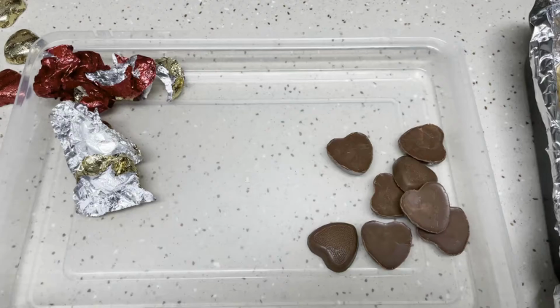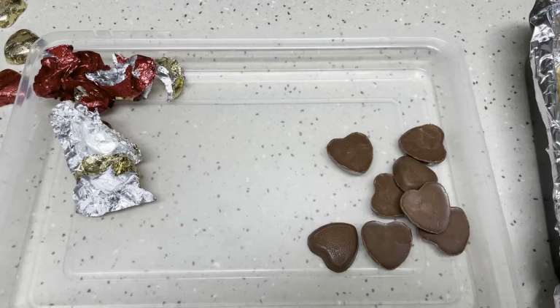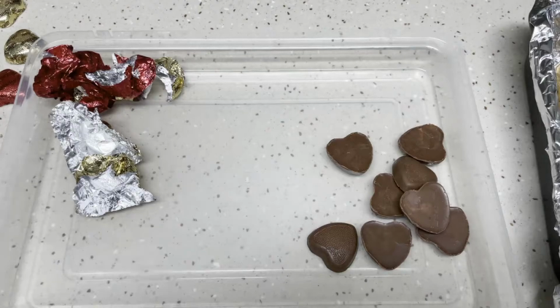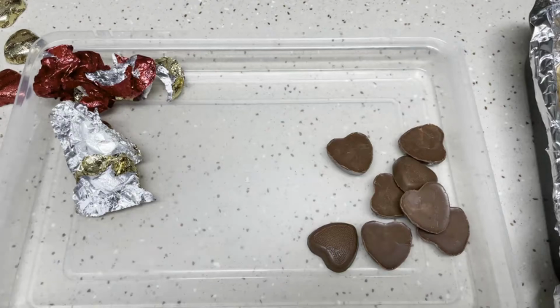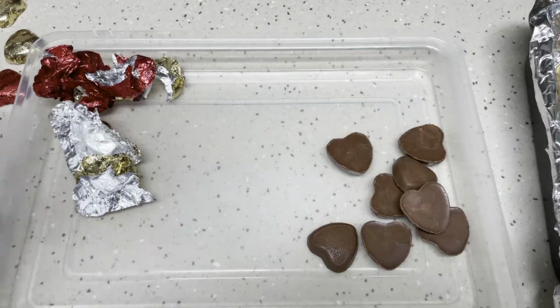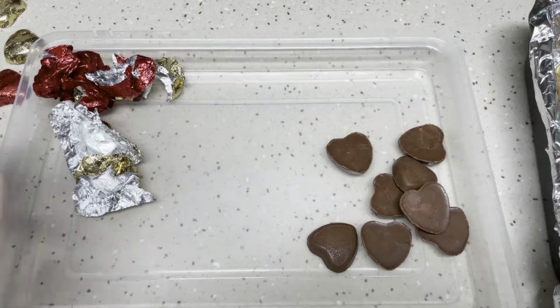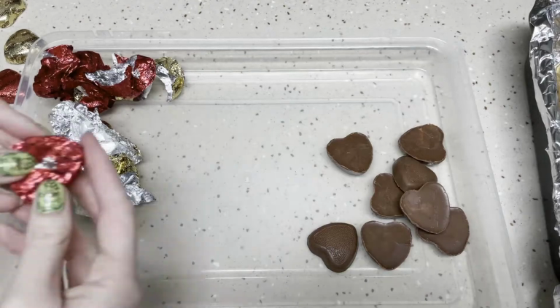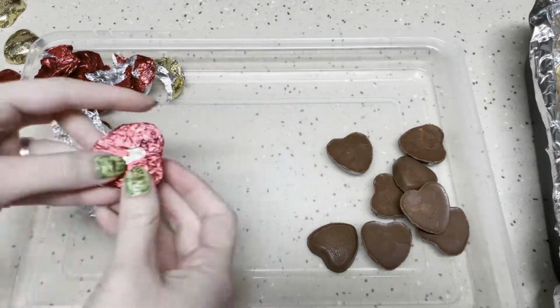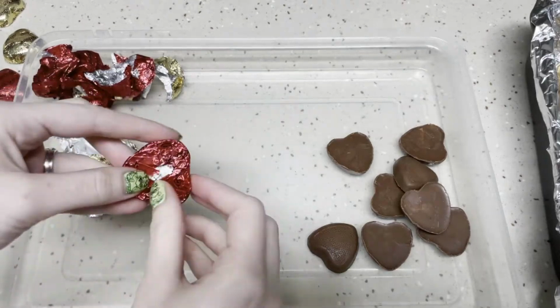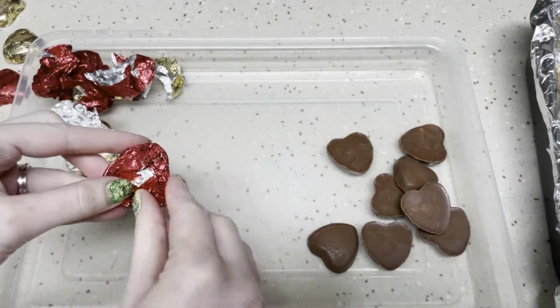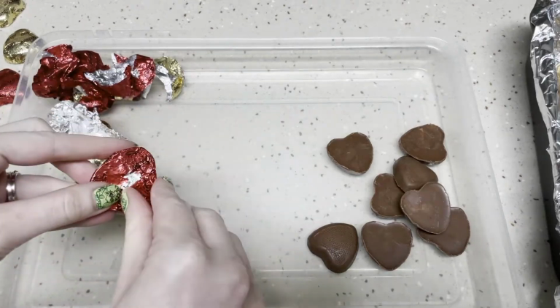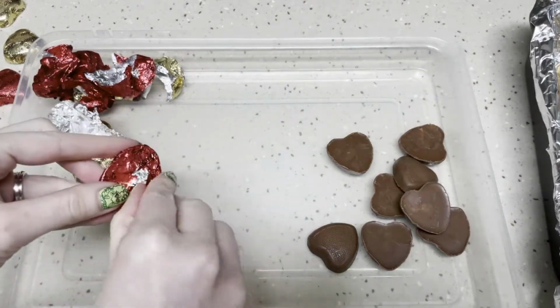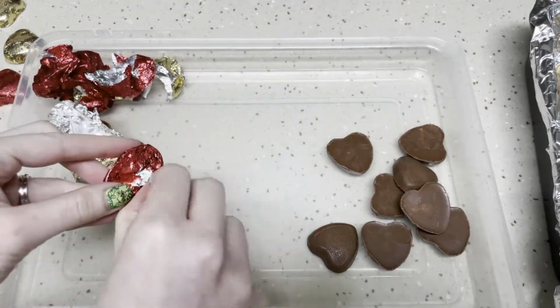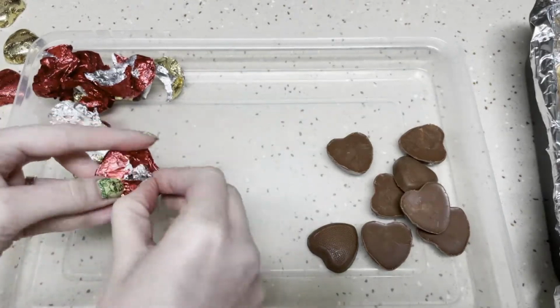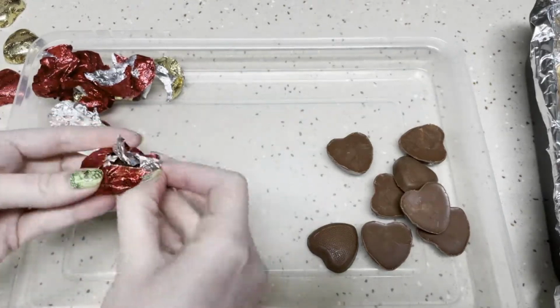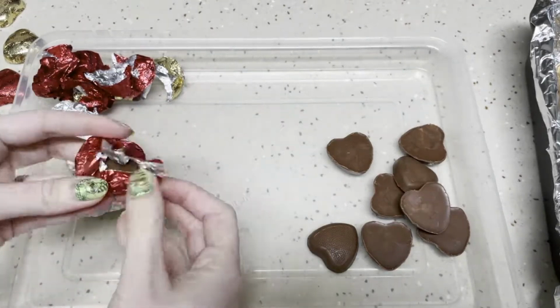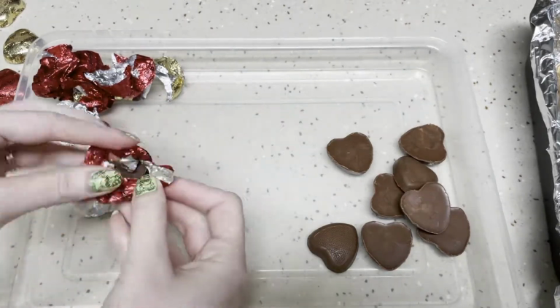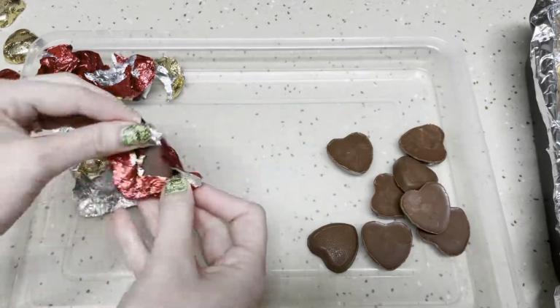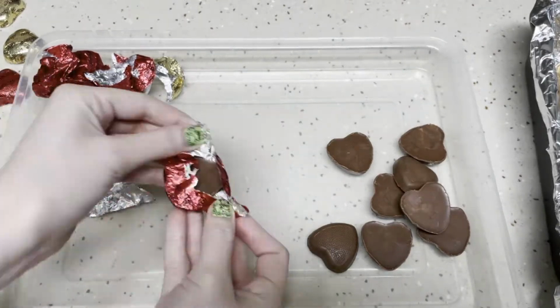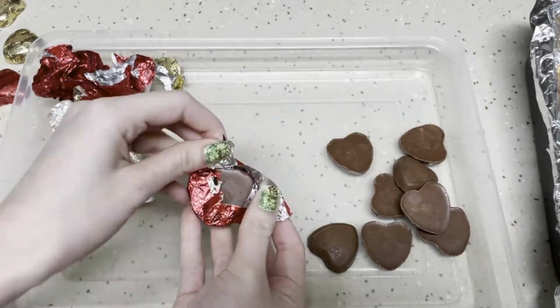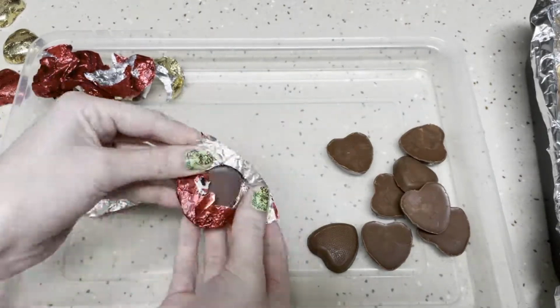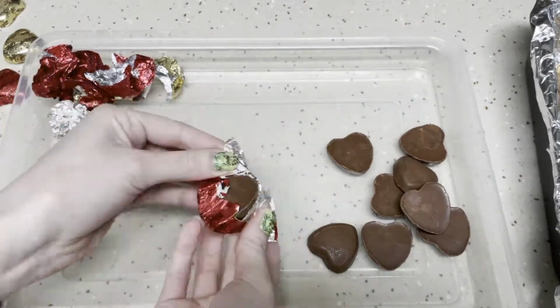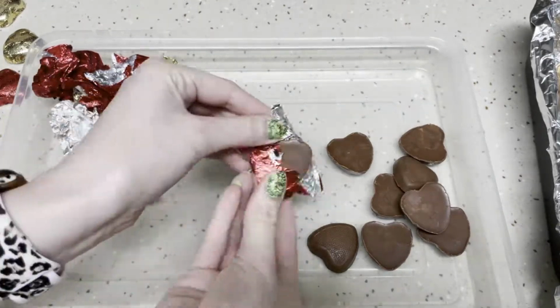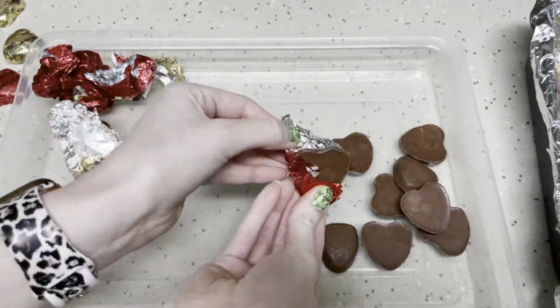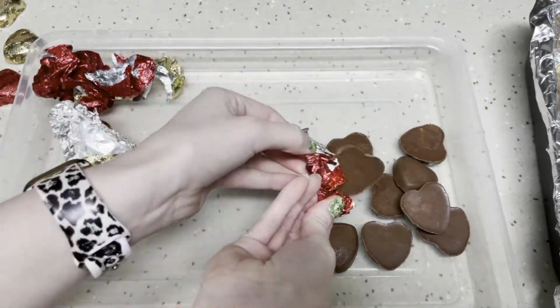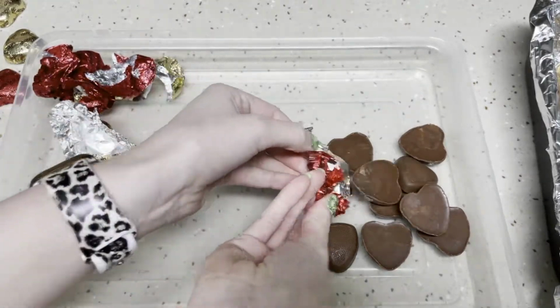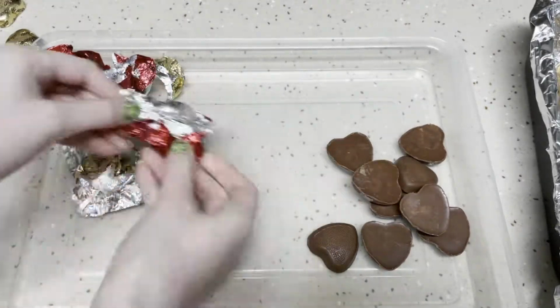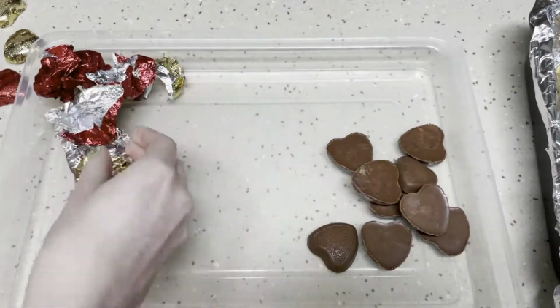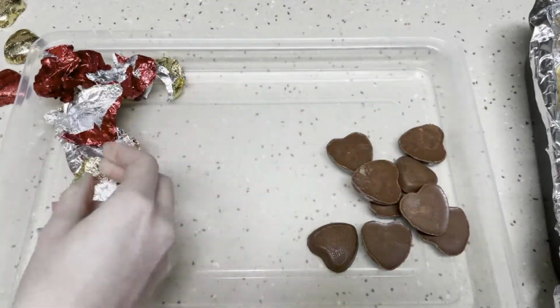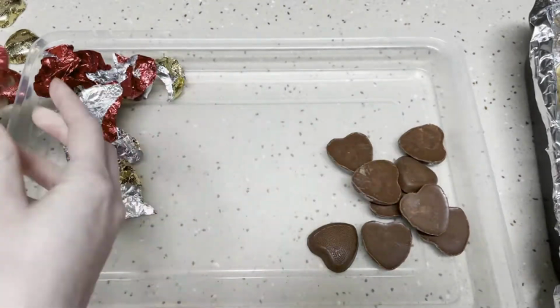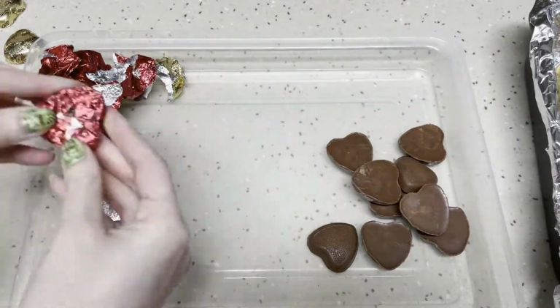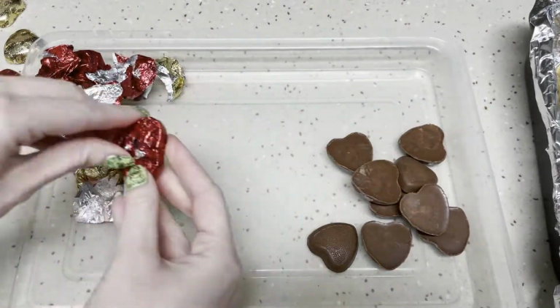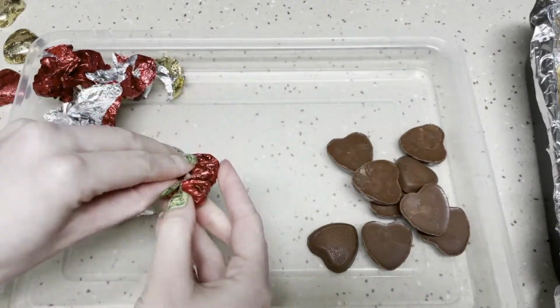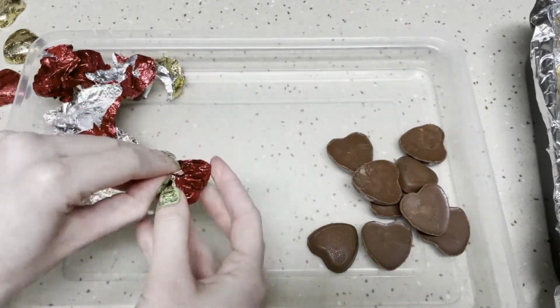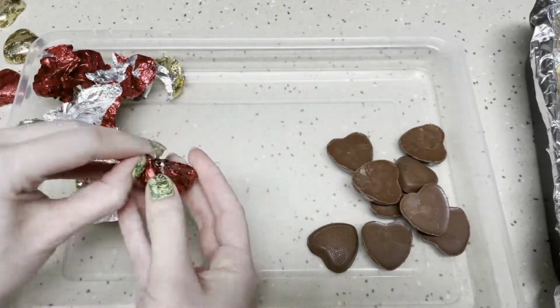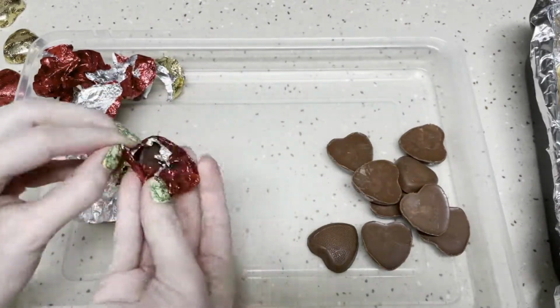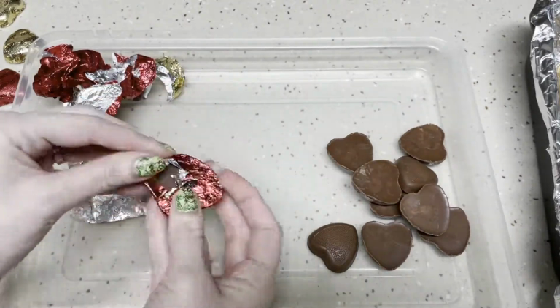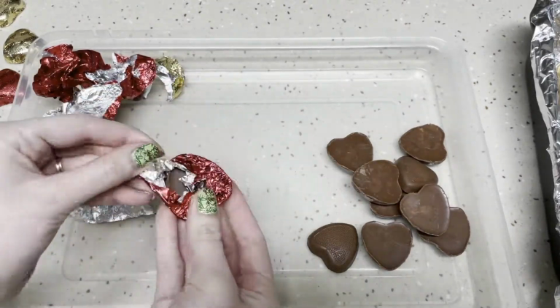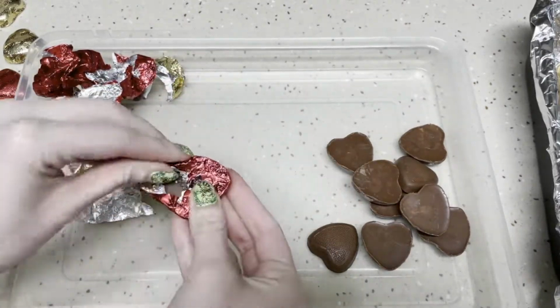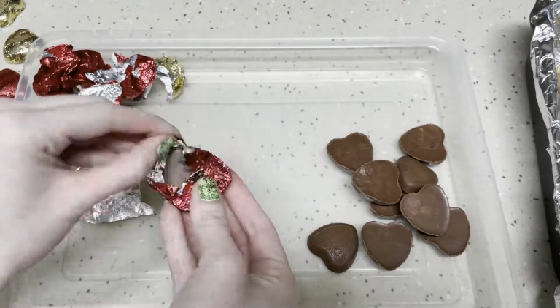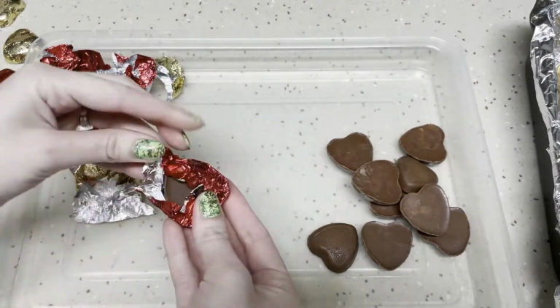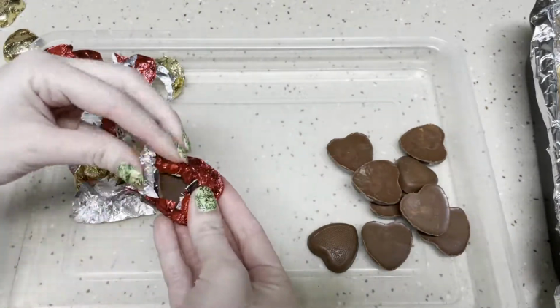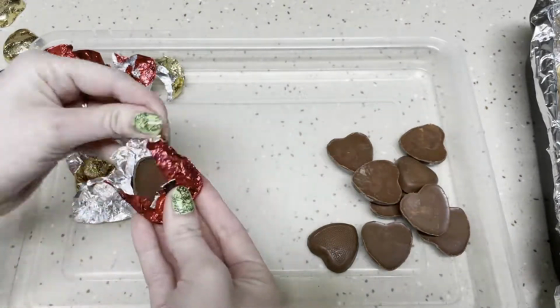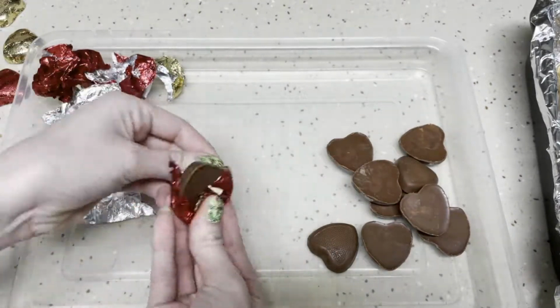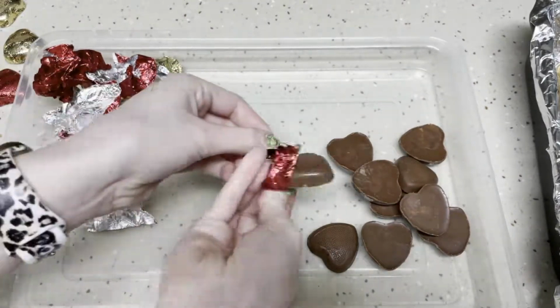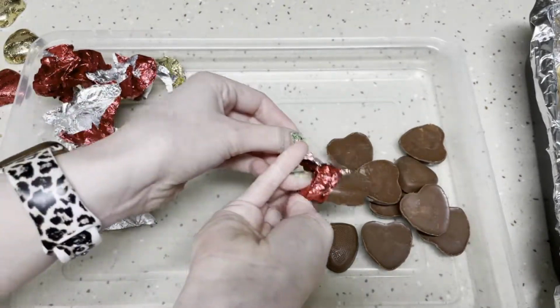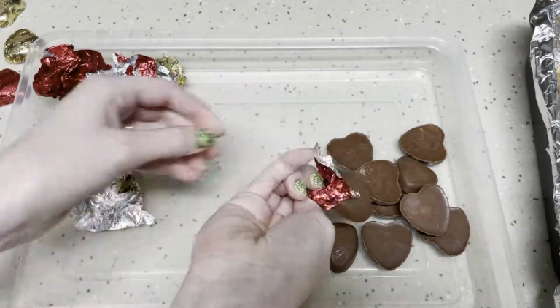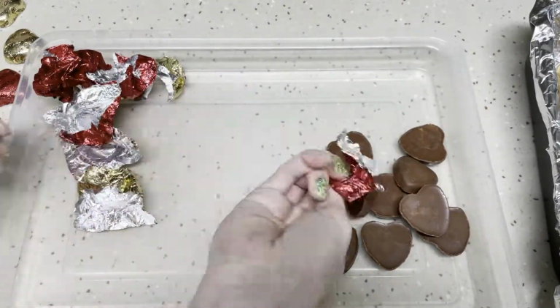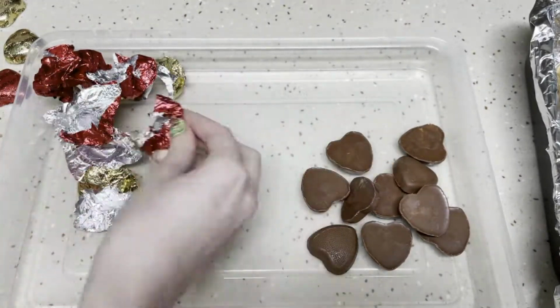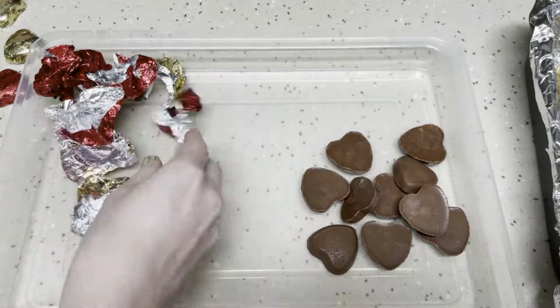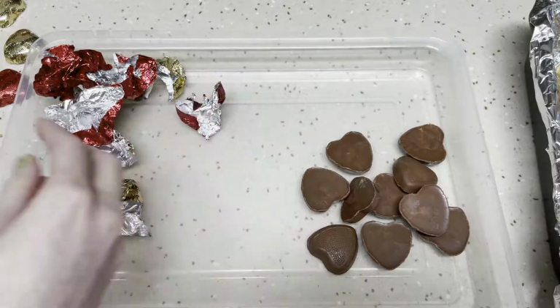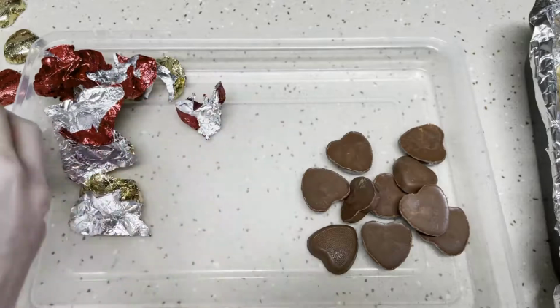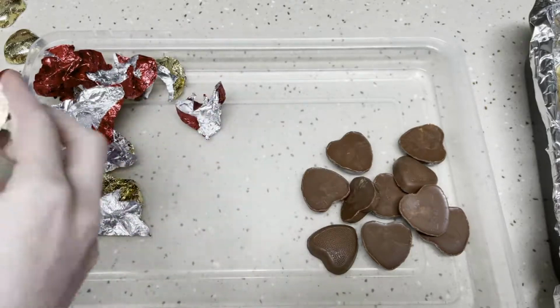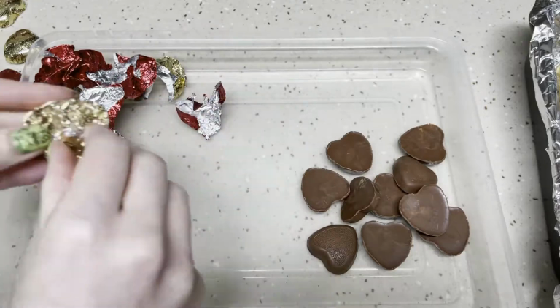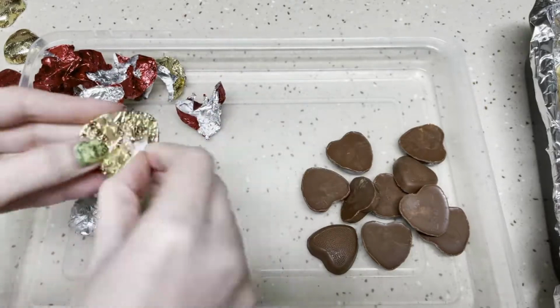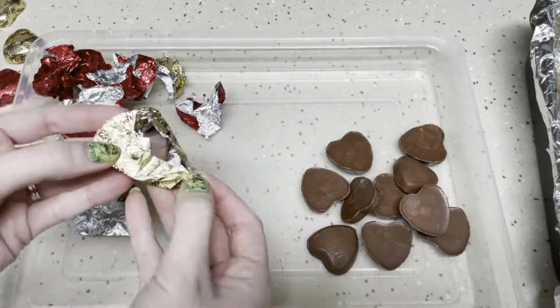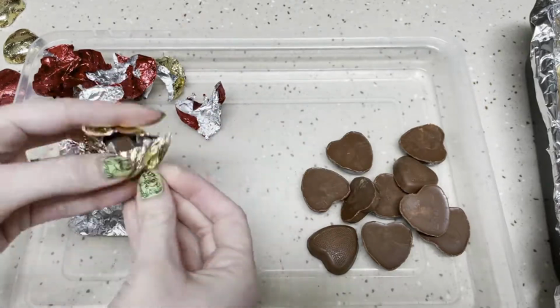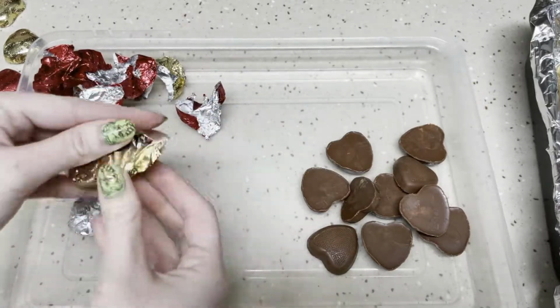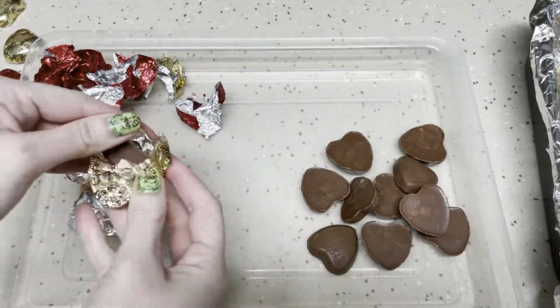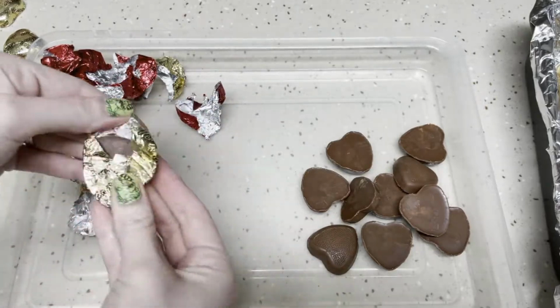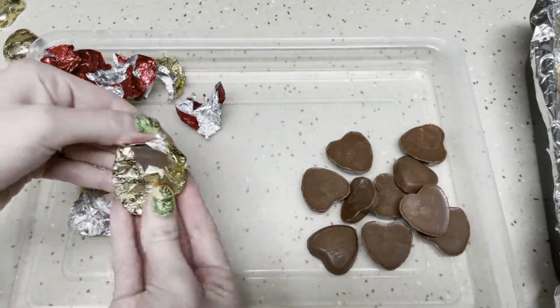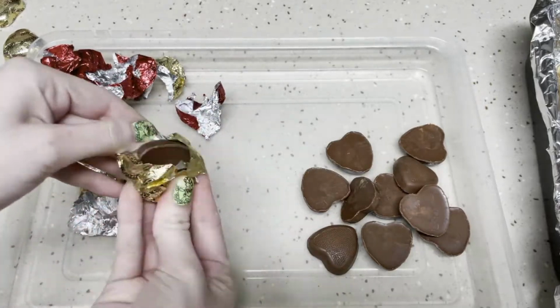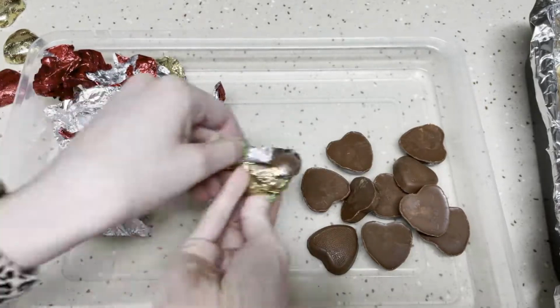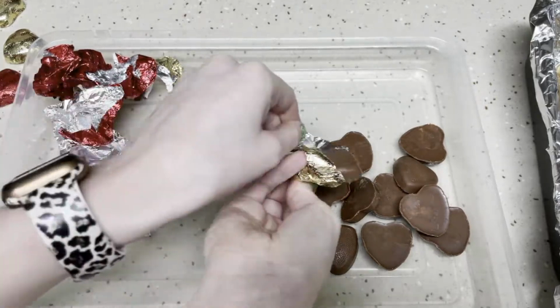Start by lining a 9x13 pan with tin foil and then unwrap all of your Reese's.